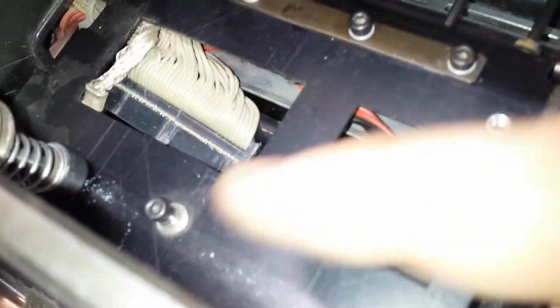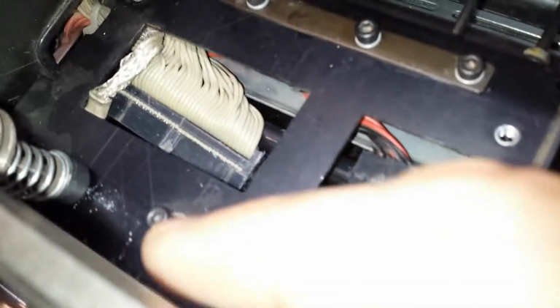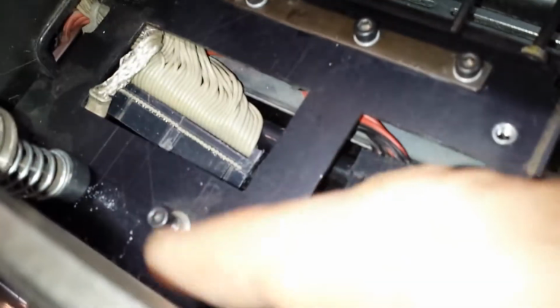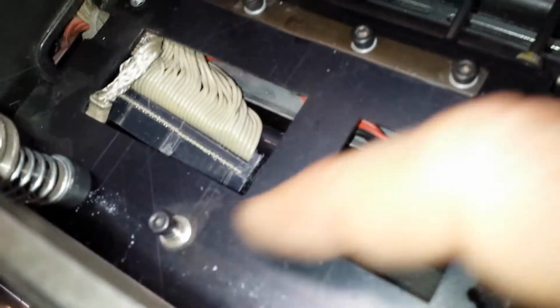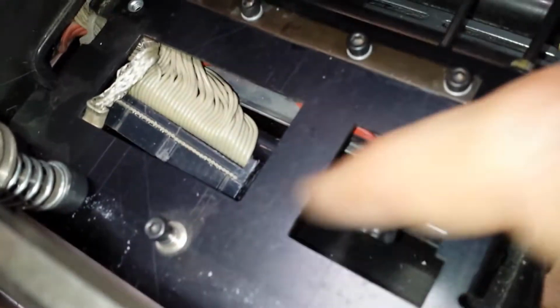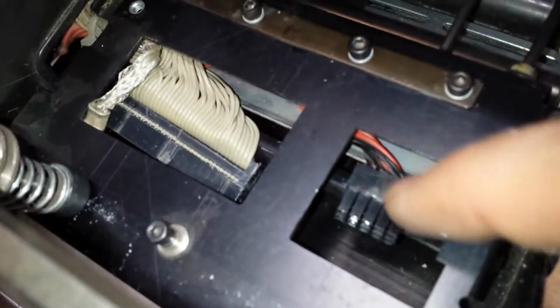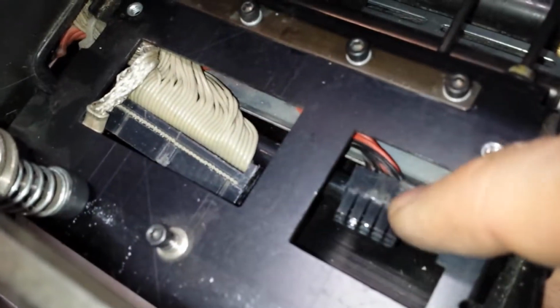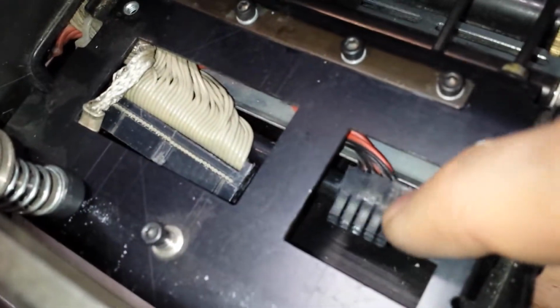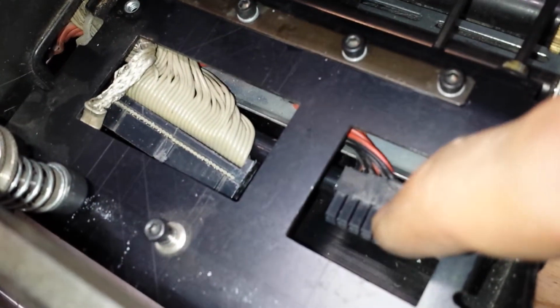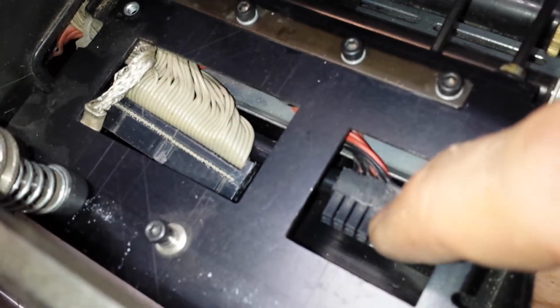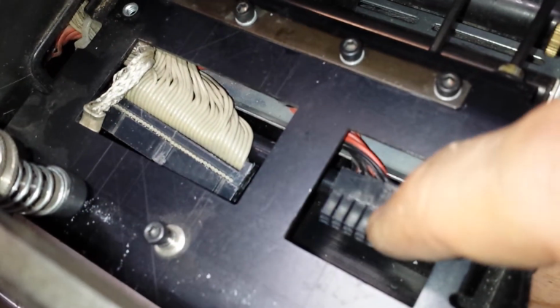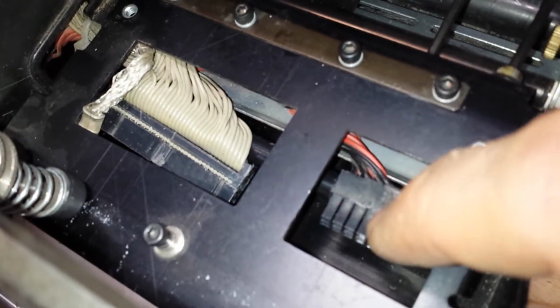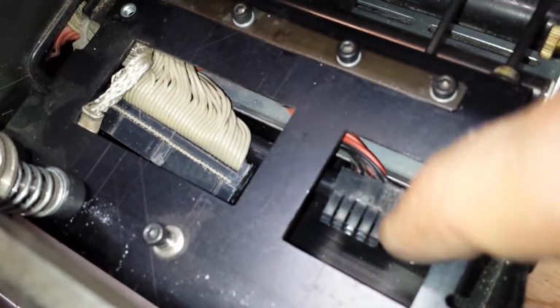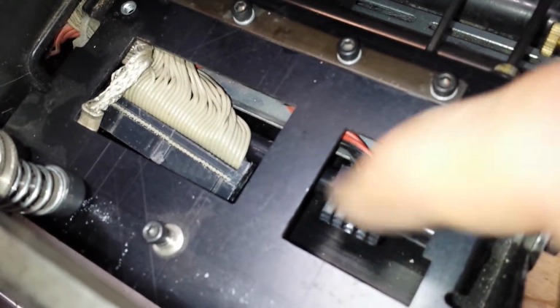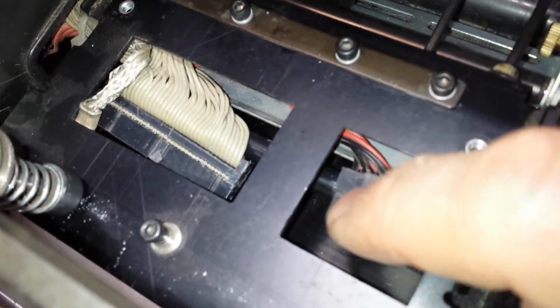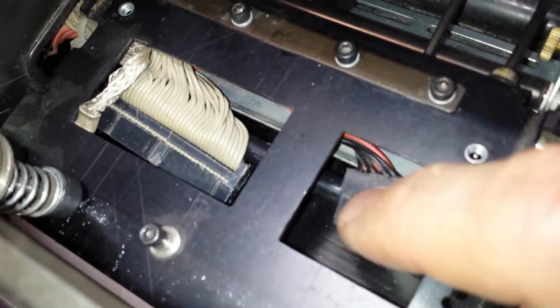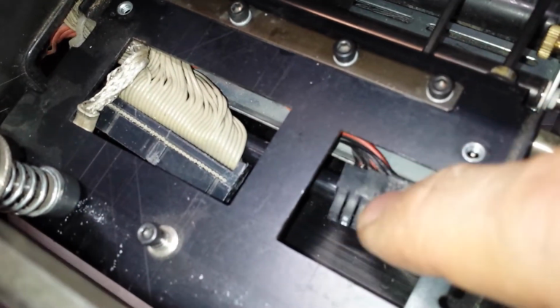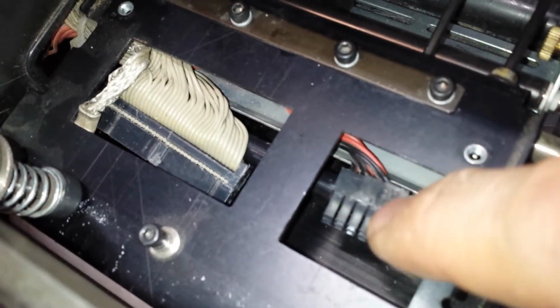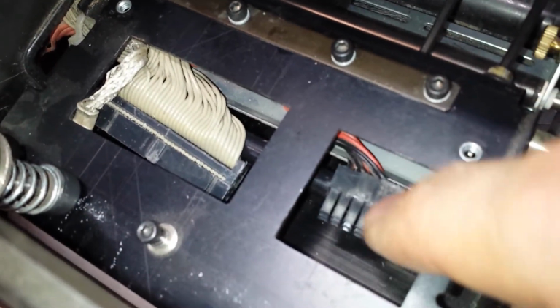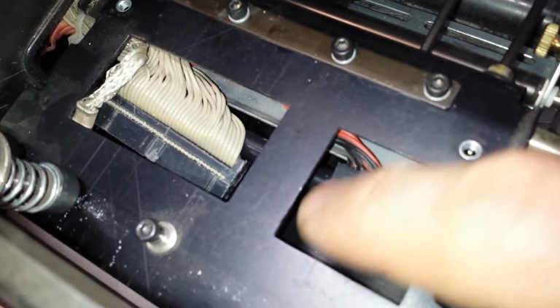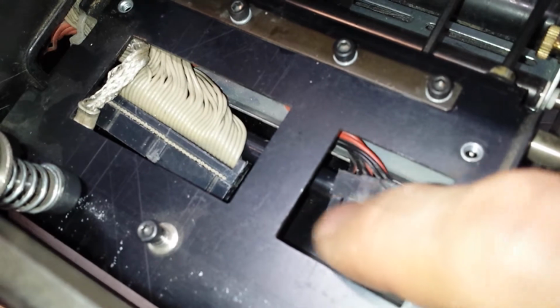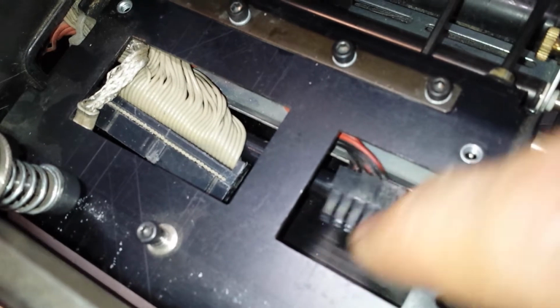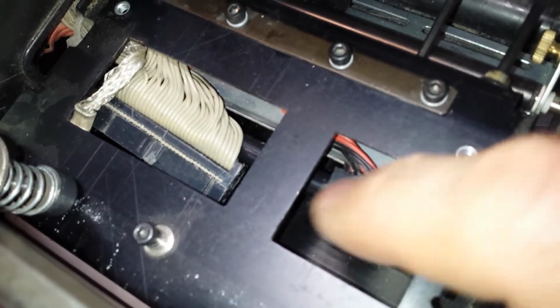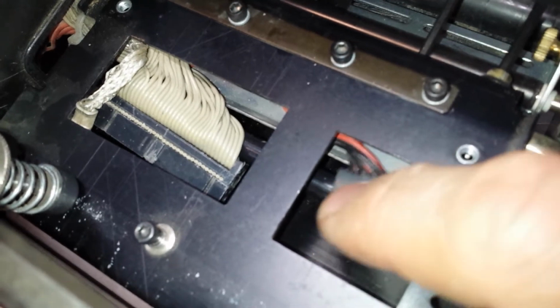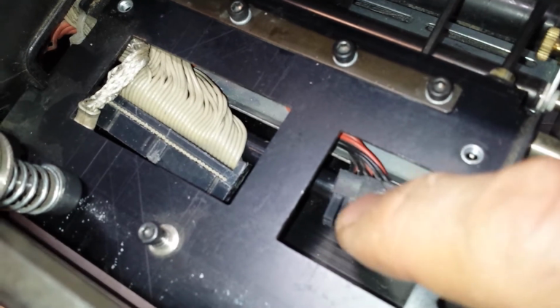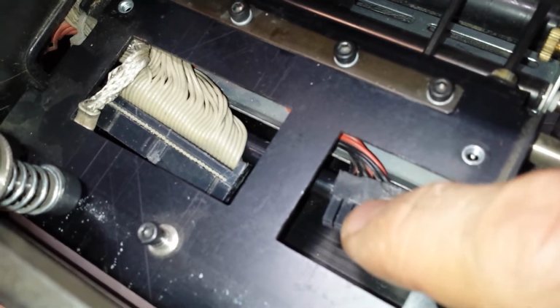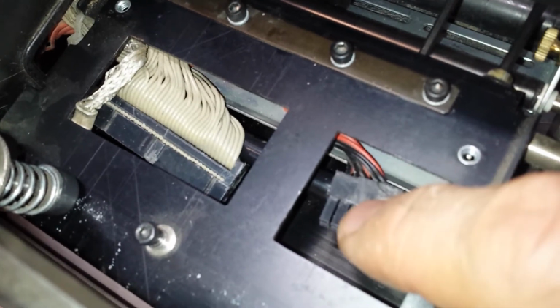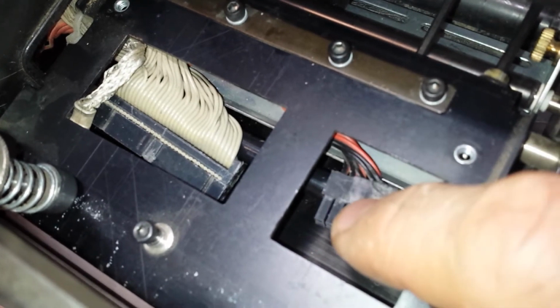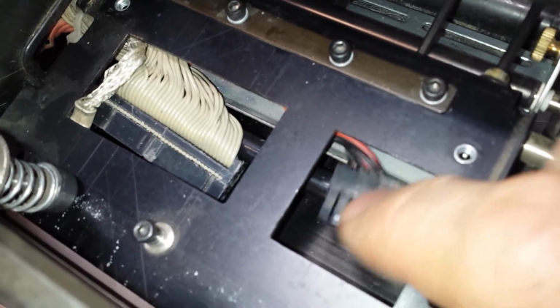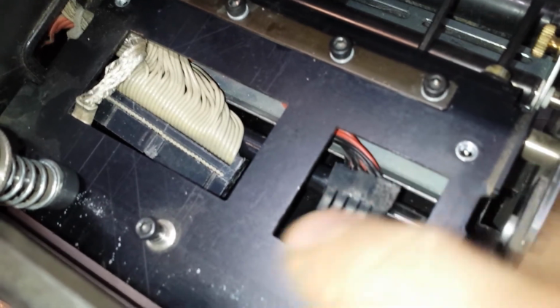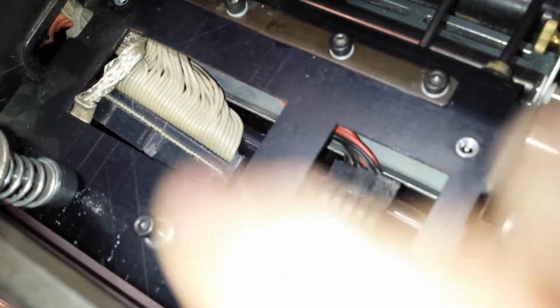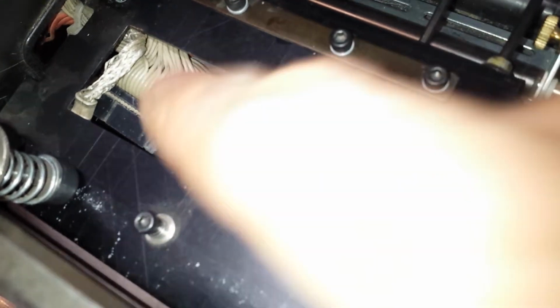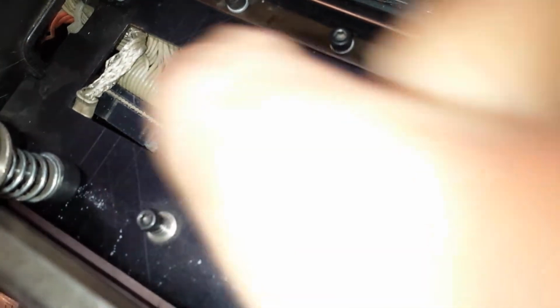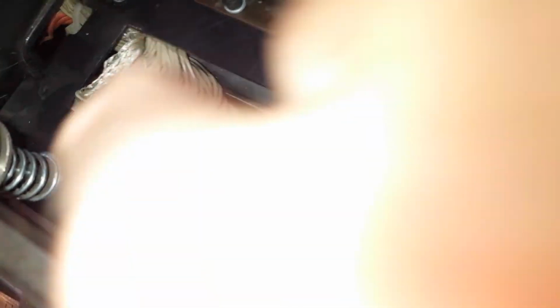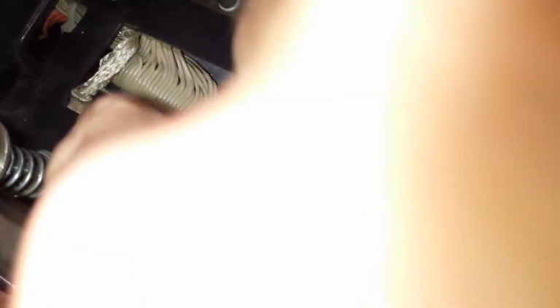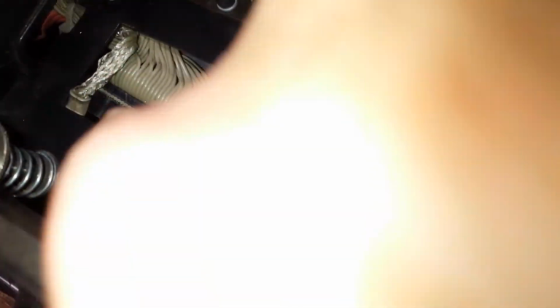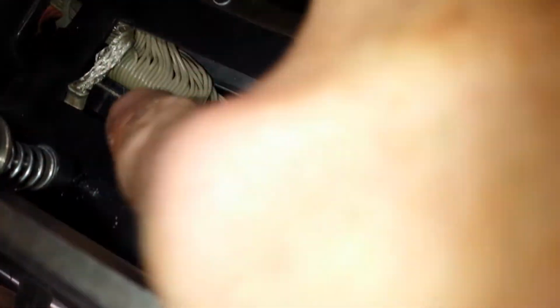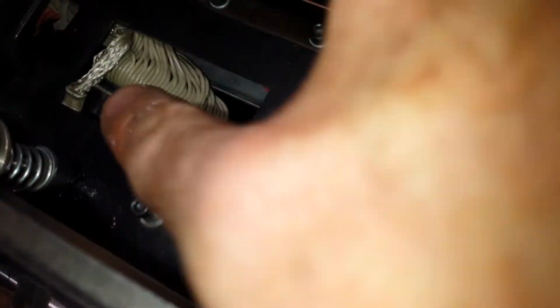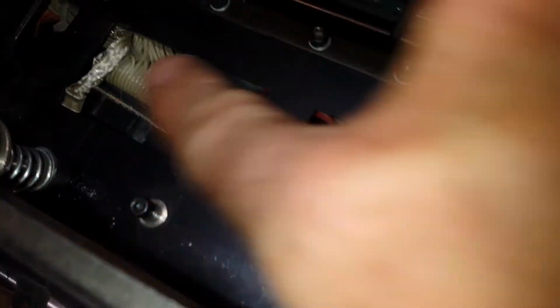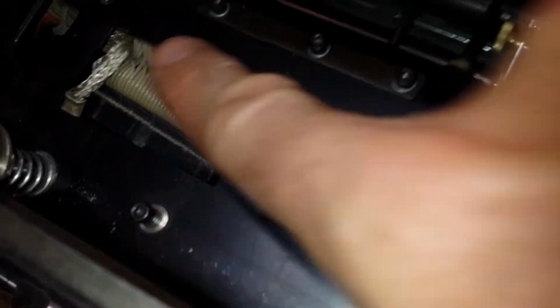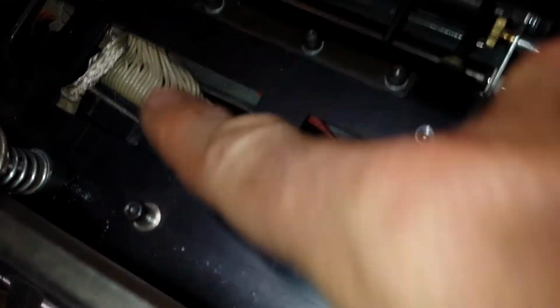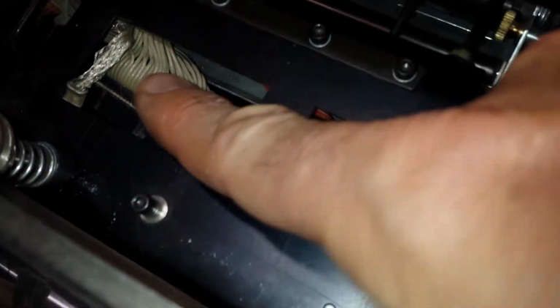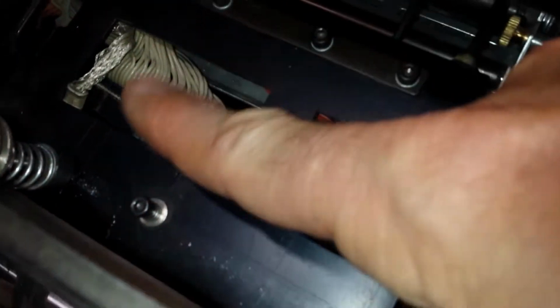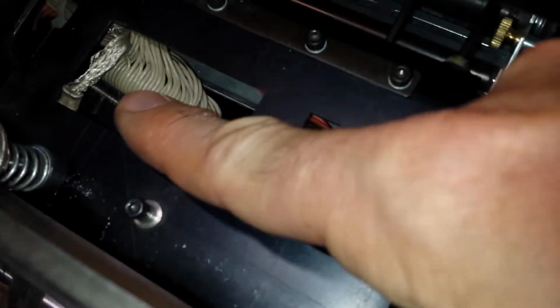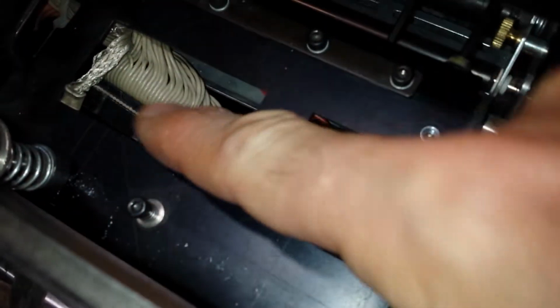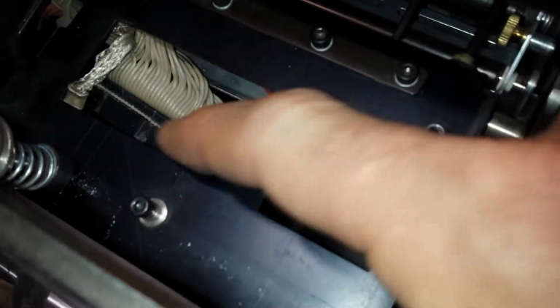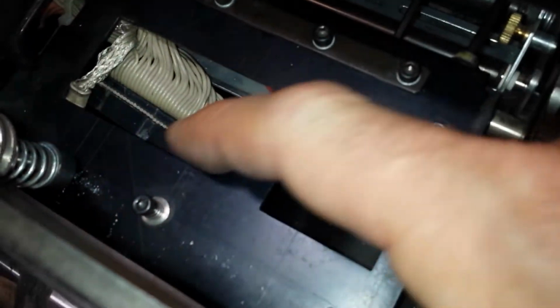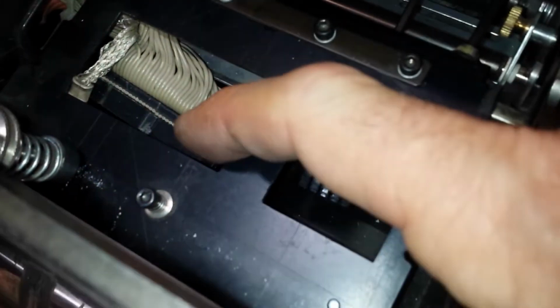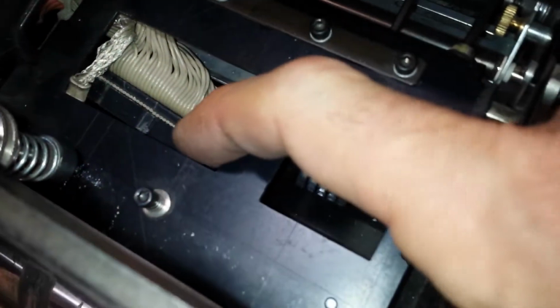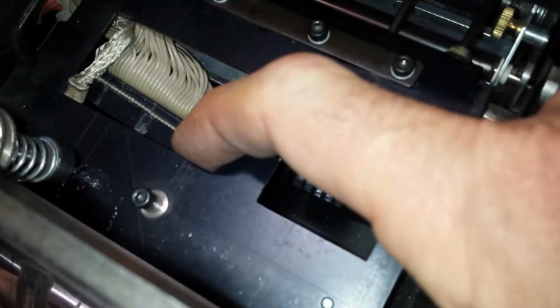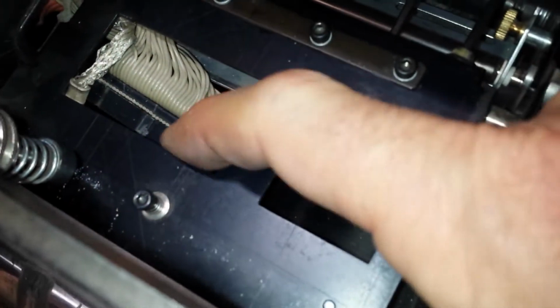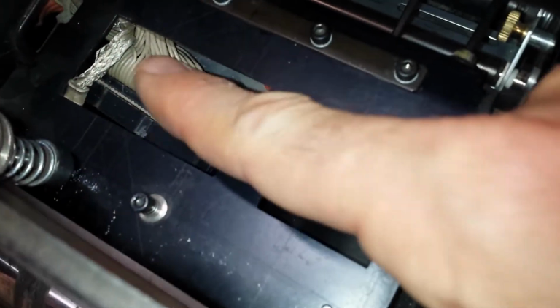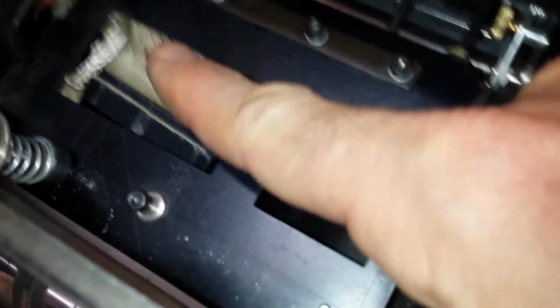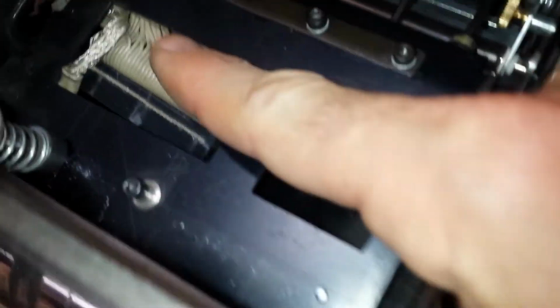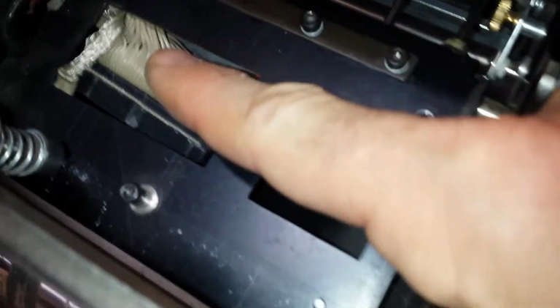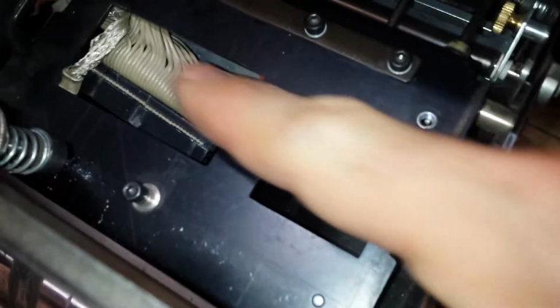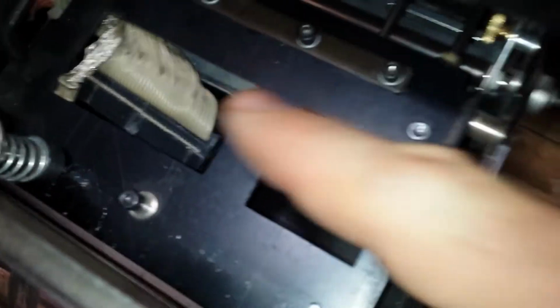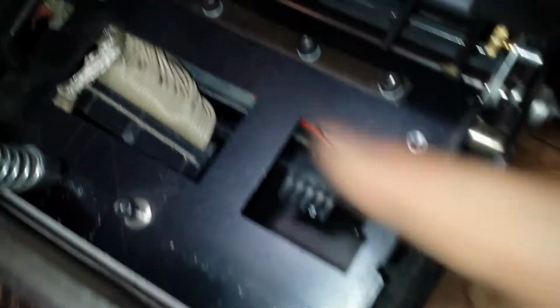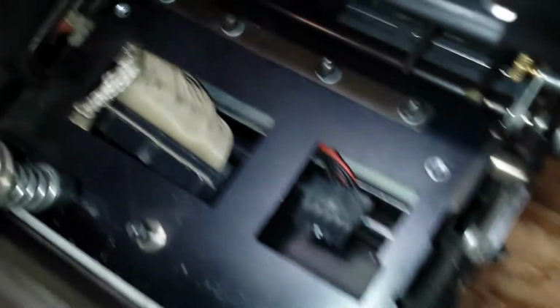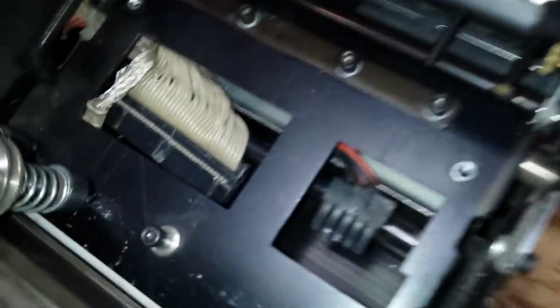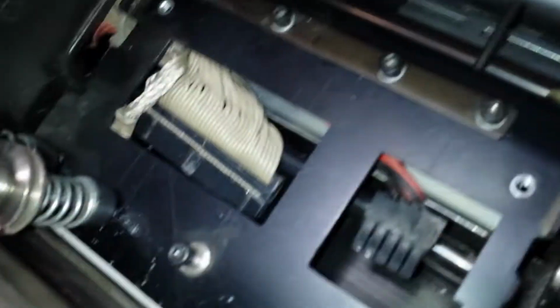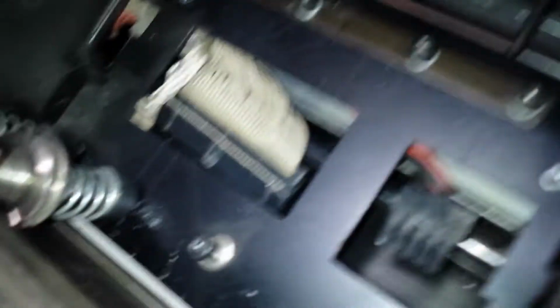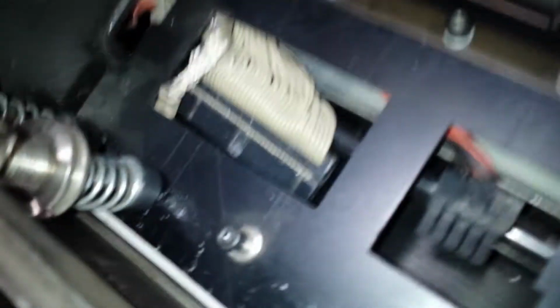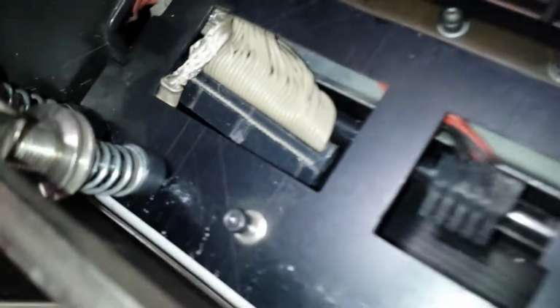Here you're seeing the connectors for the printhead — that's the power connector and that's the signal that goes to the printhead elements.